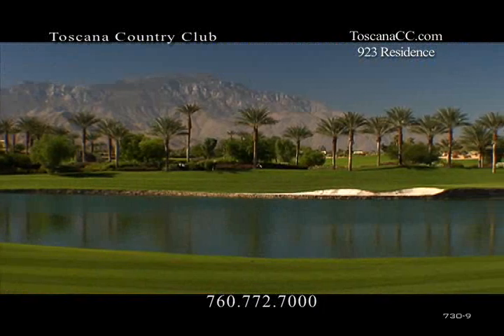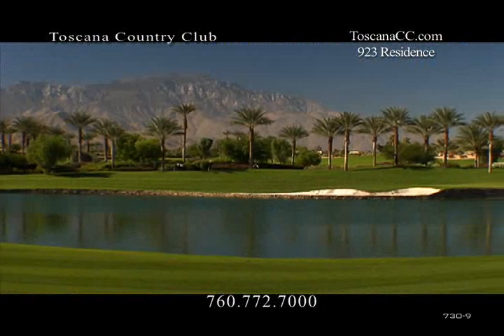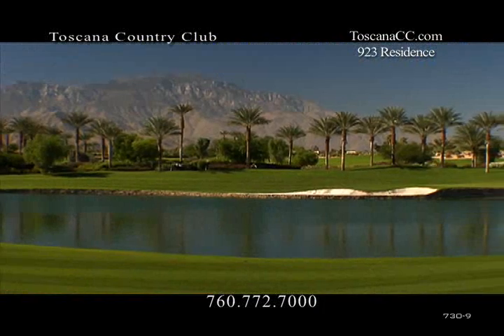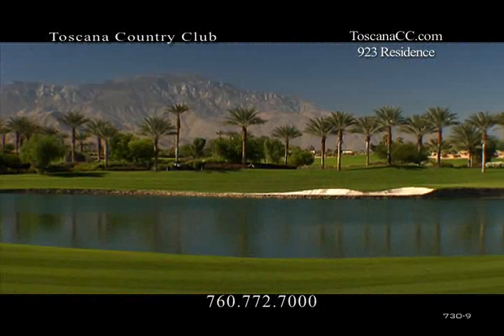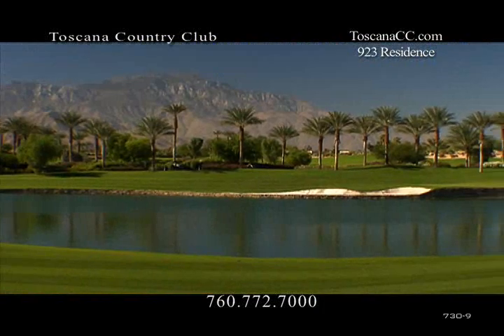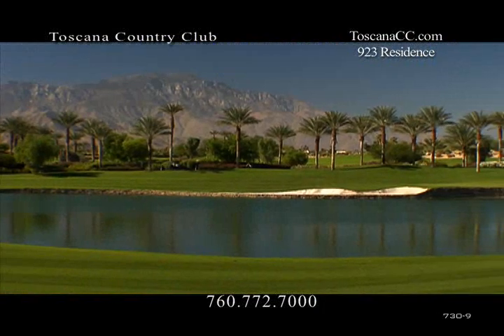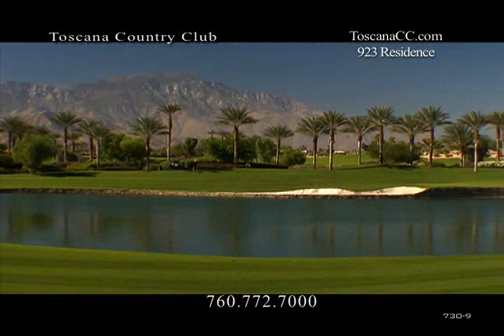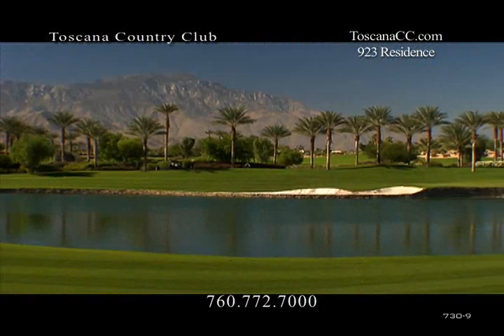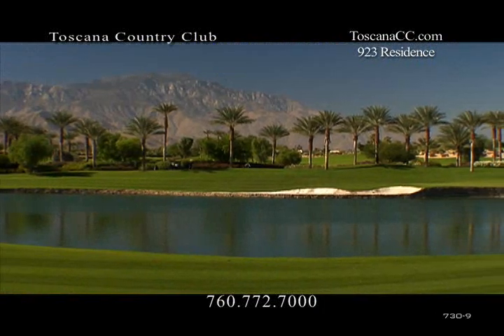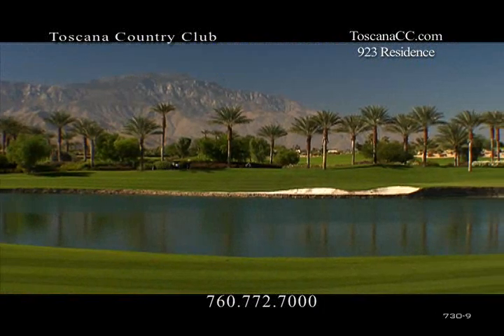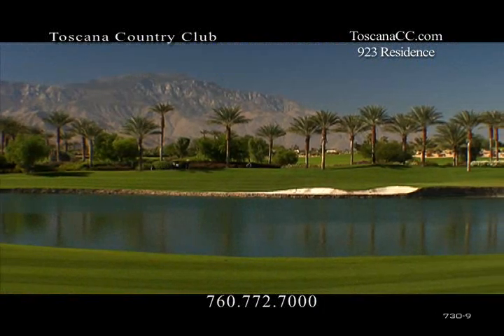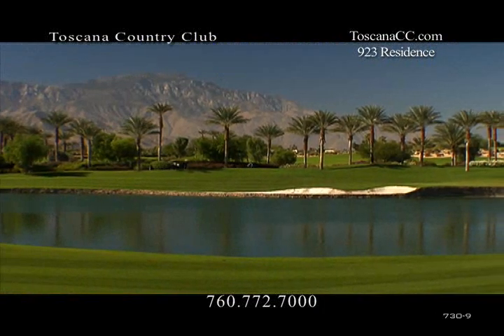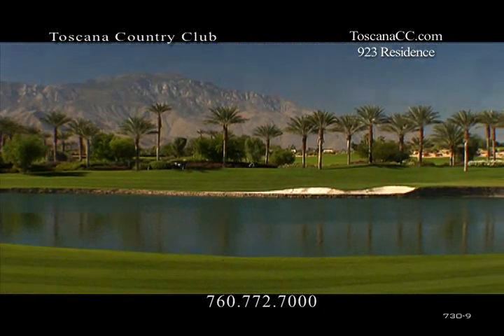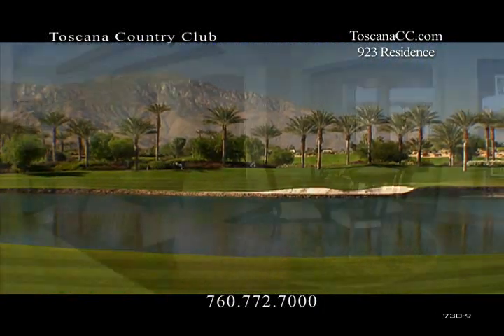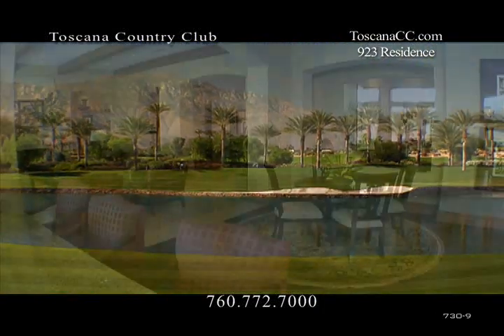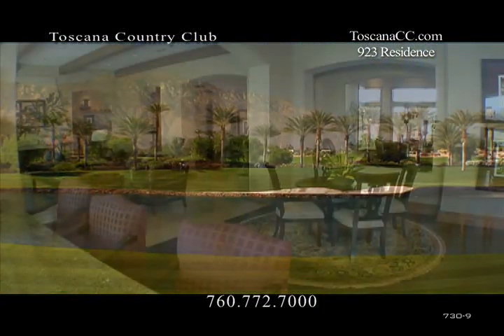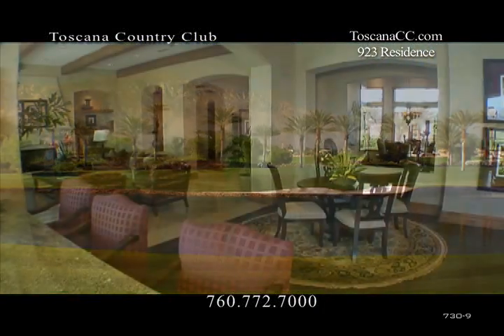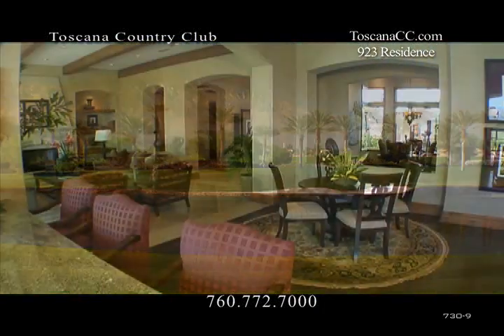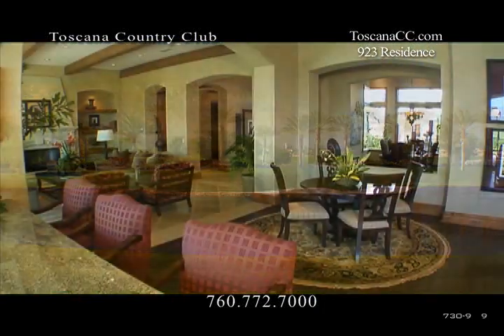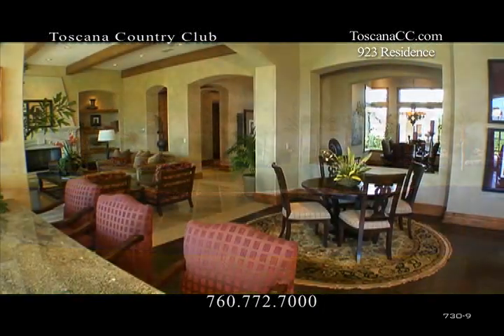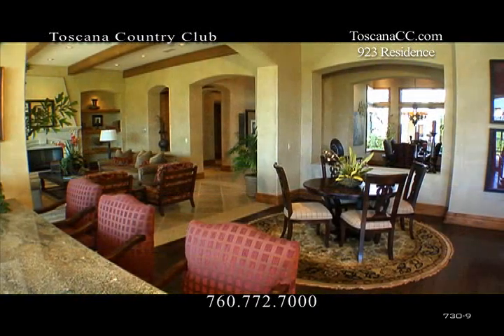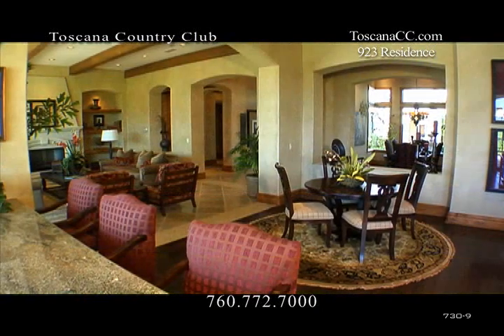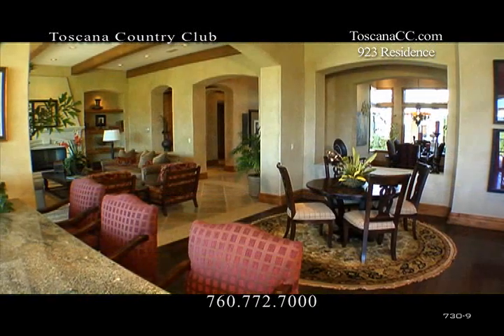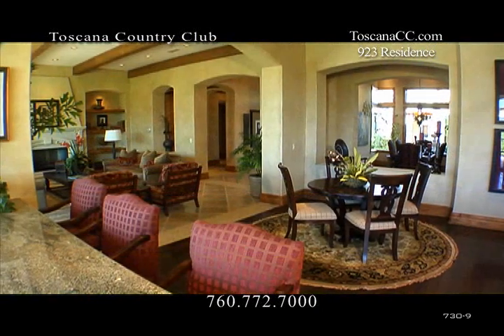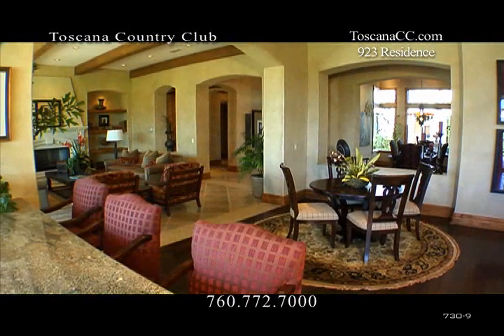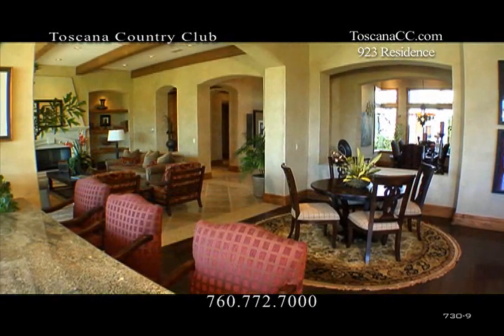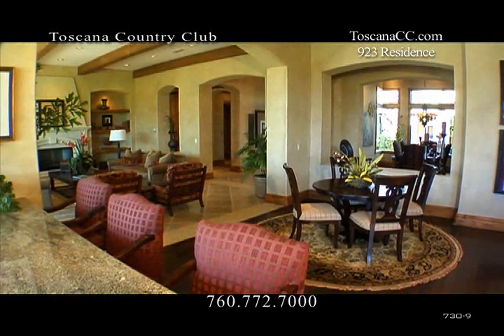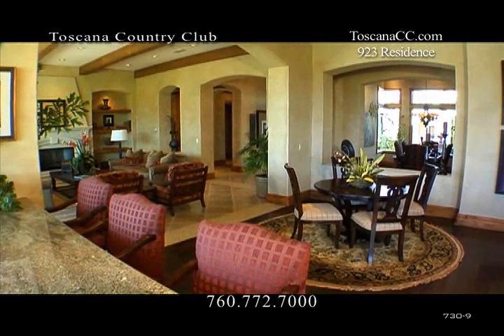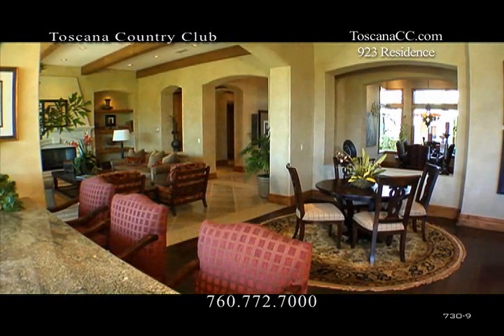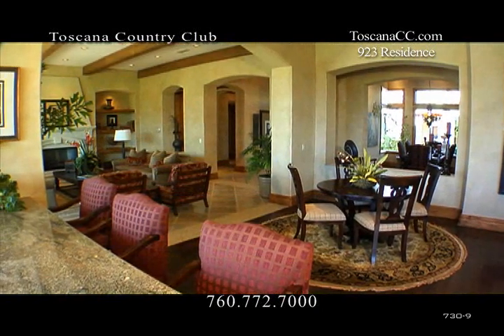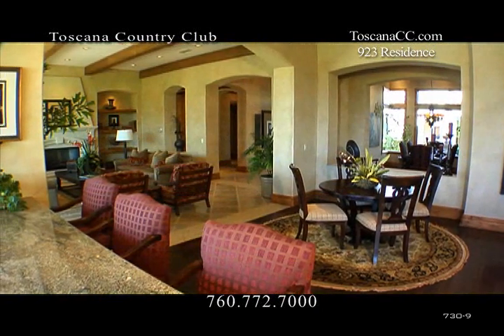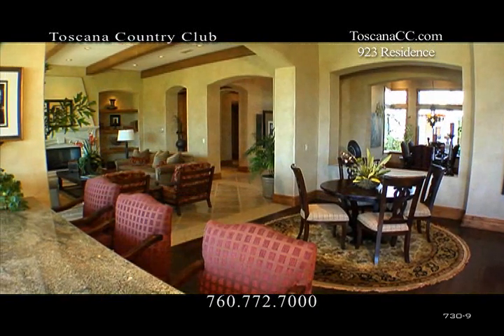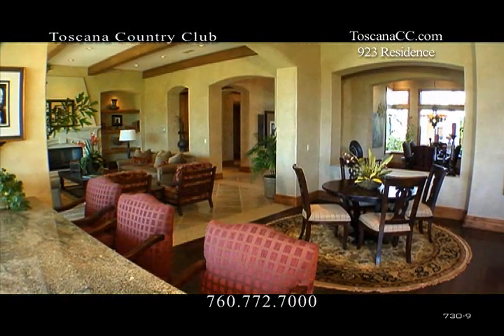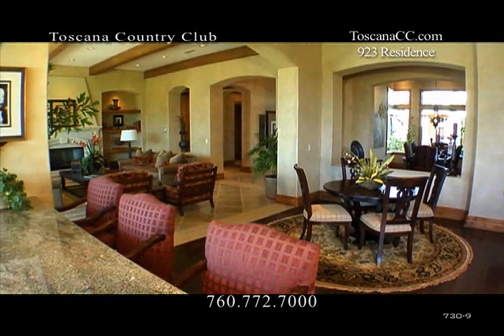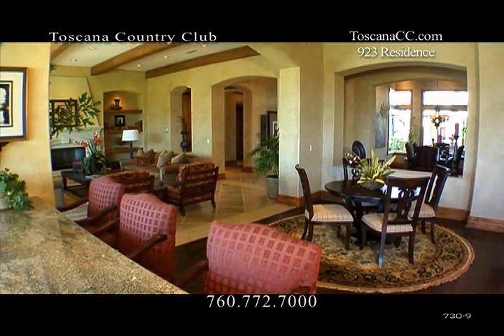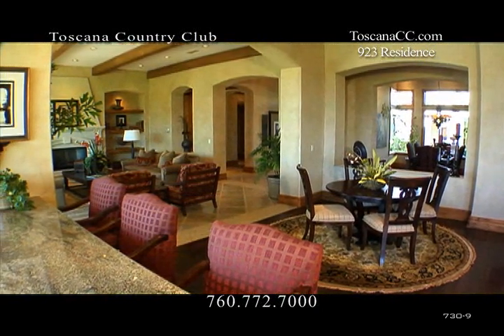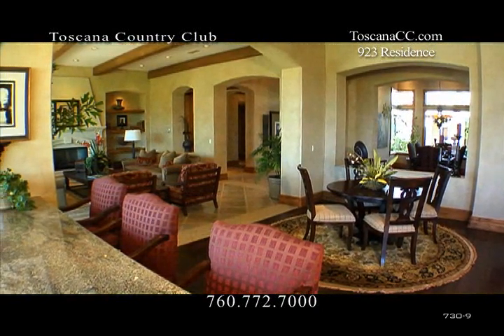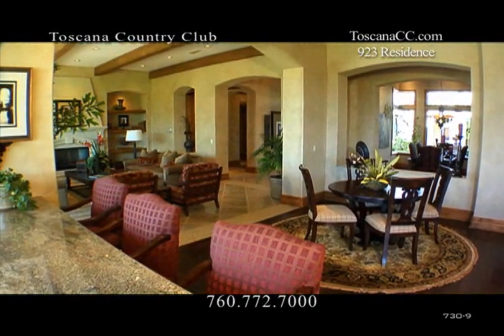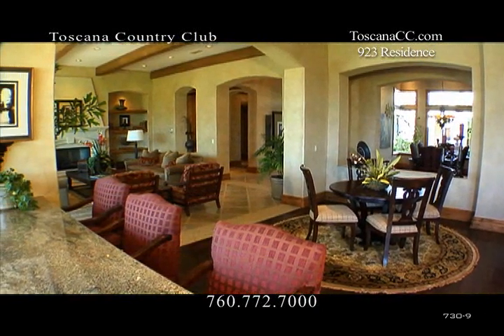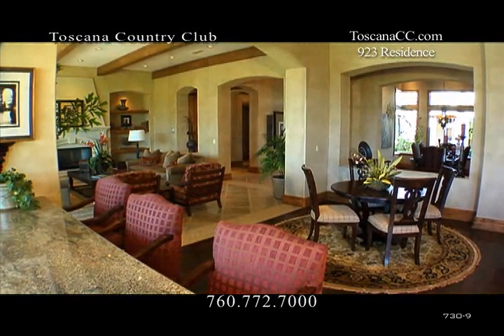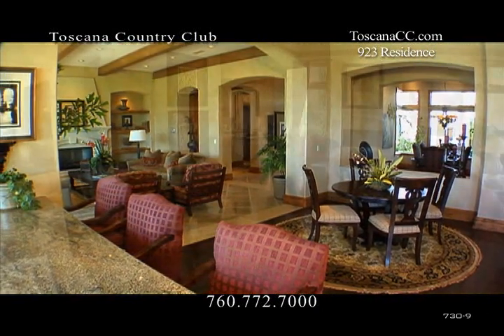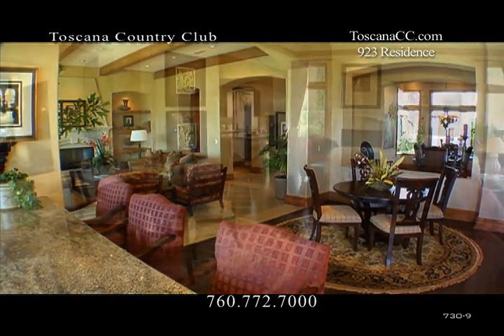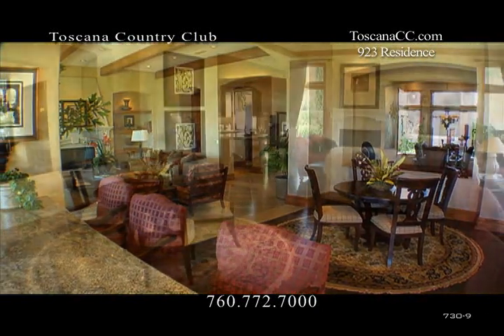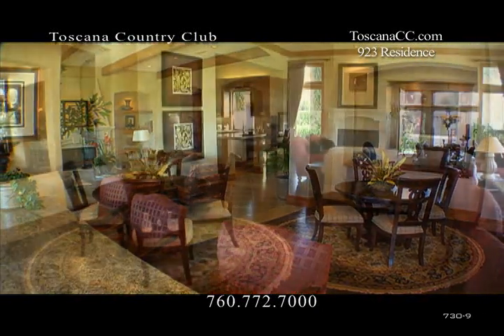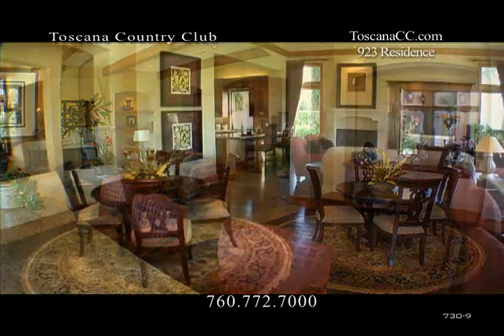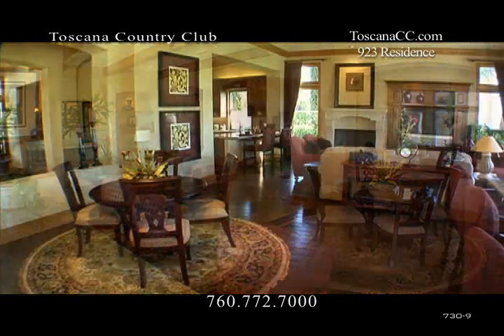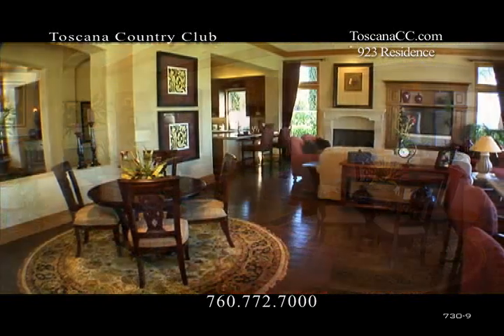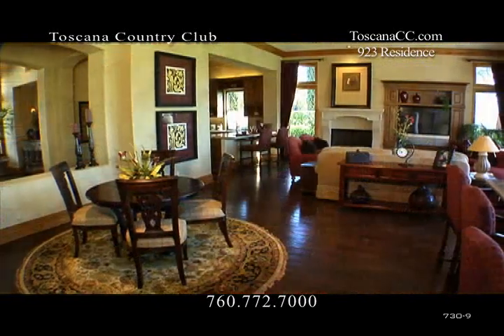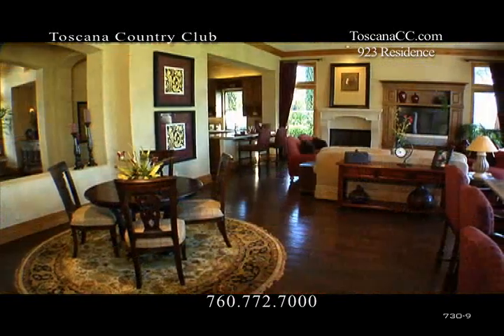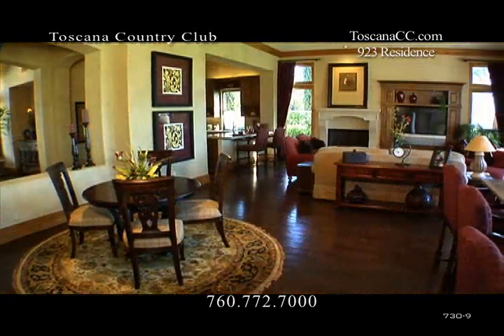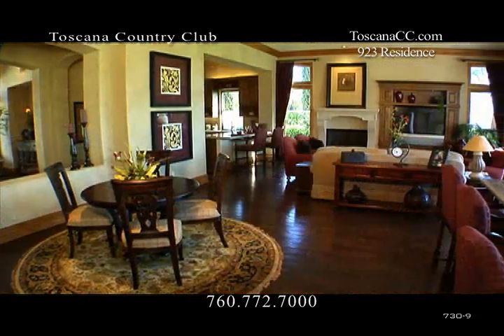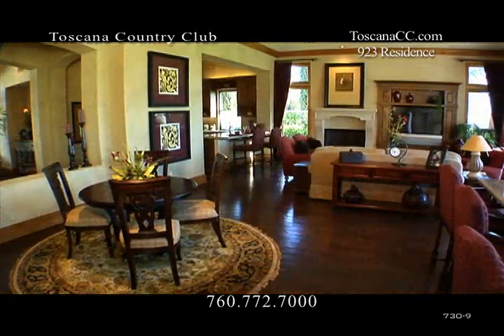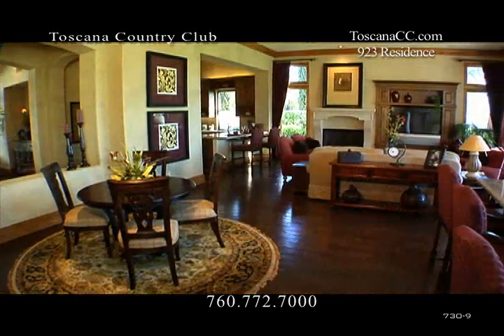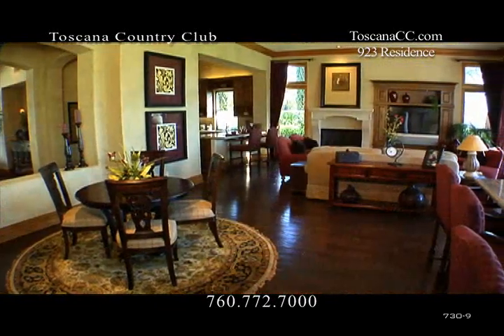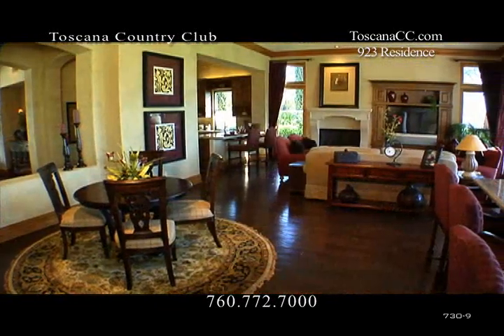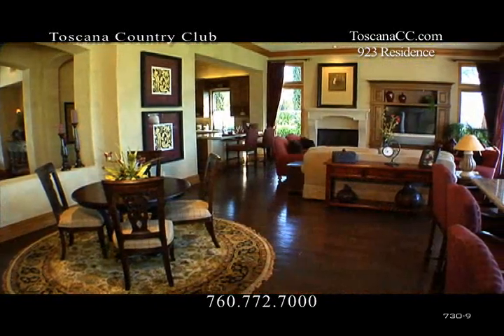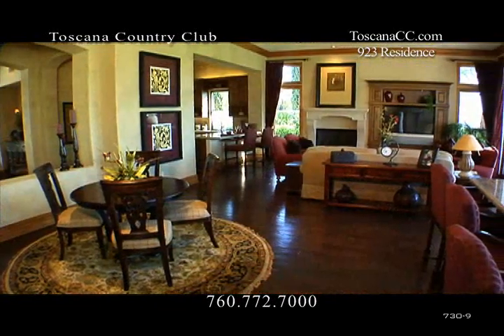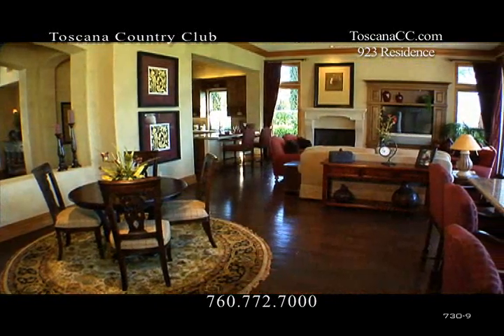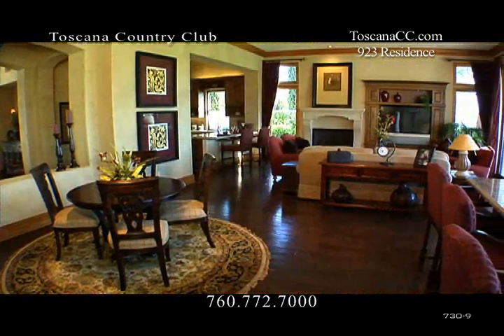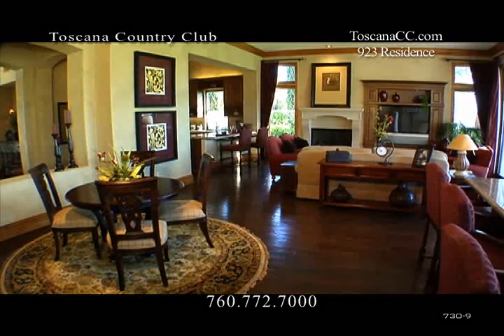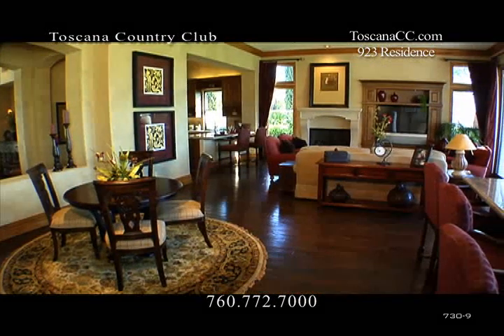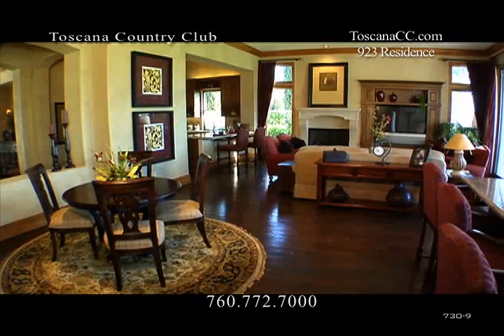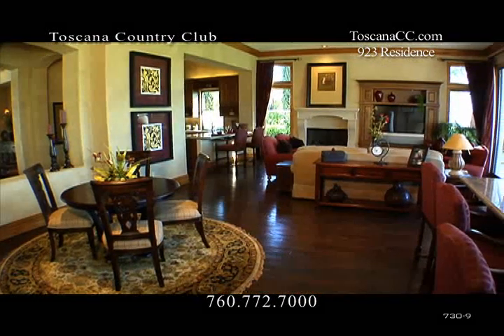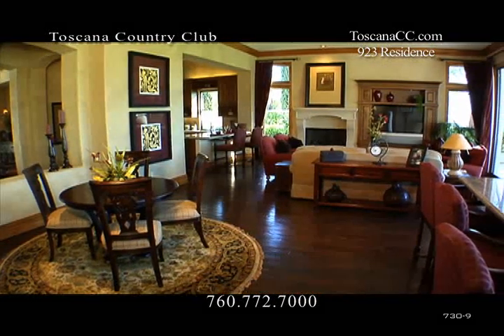Overlooking the Jack Nicklaus Signature Golf Course, two fireplaces anchor each end of the grand living space that features a living room, family room, and wet bar.